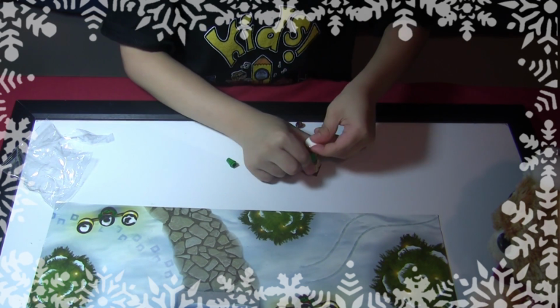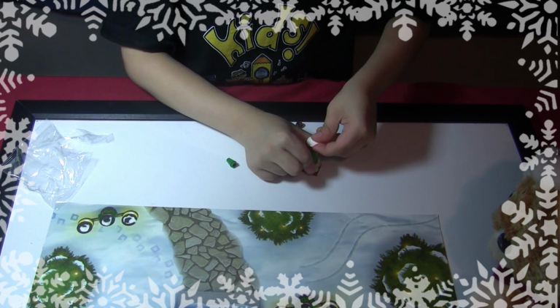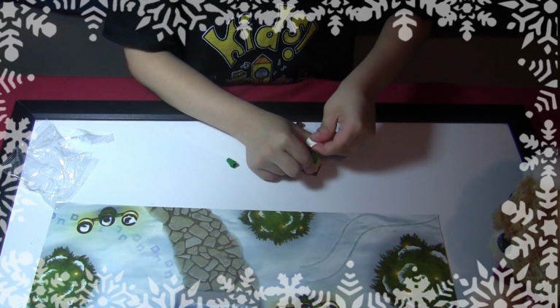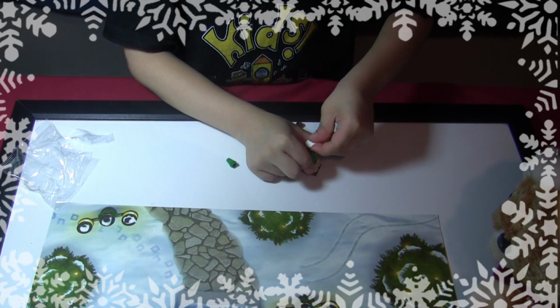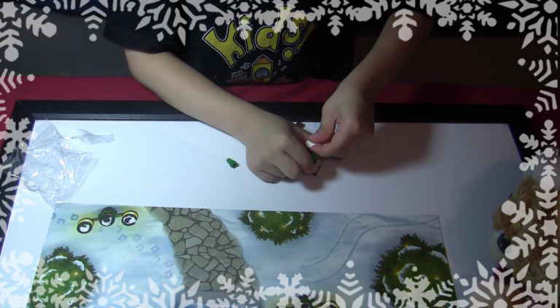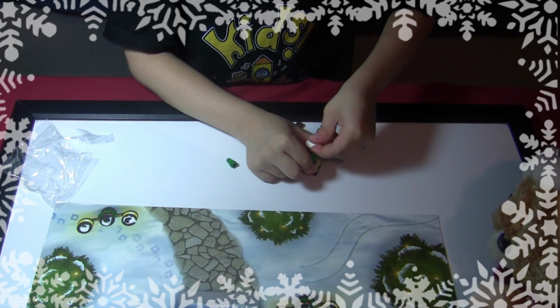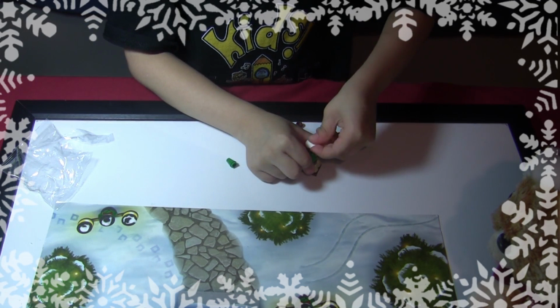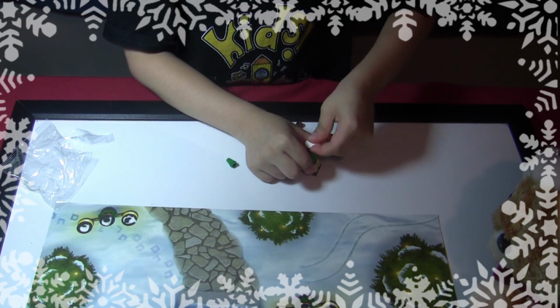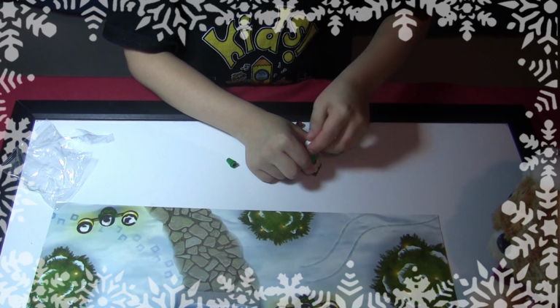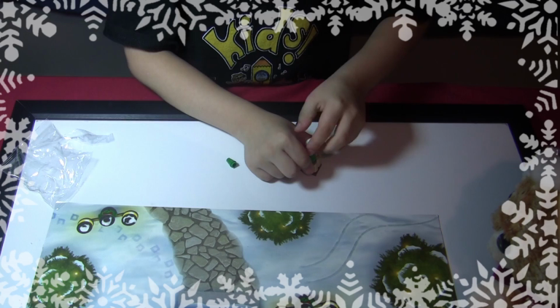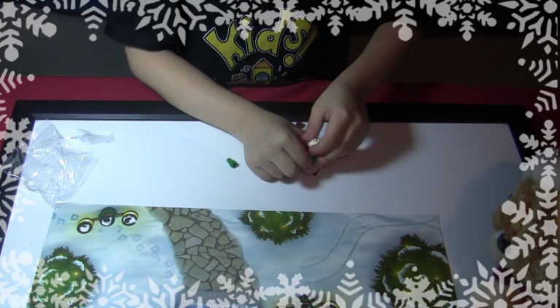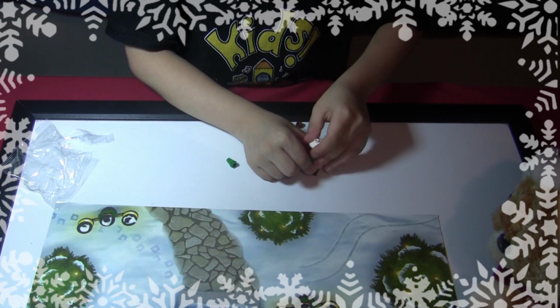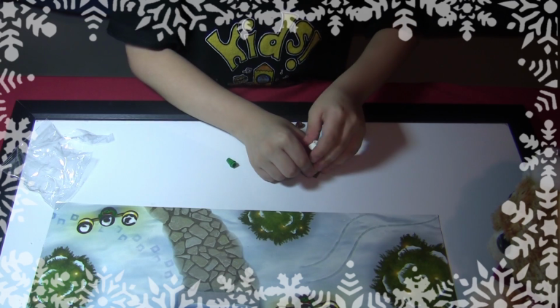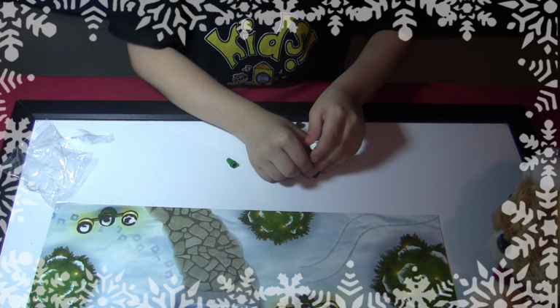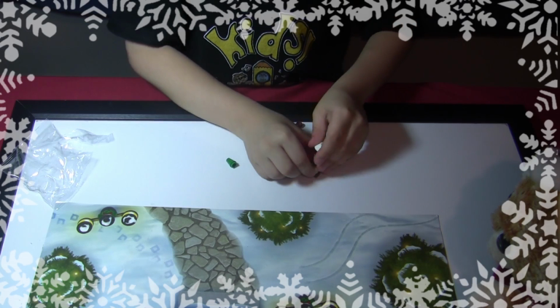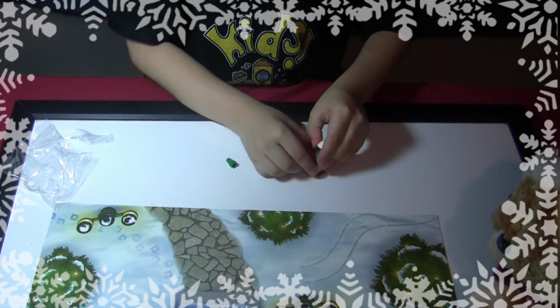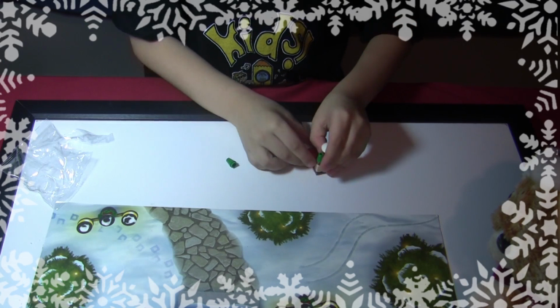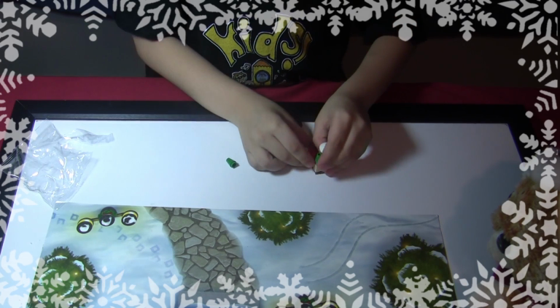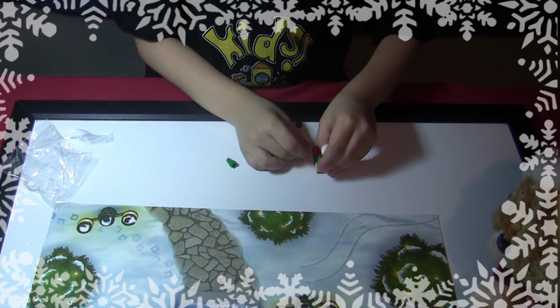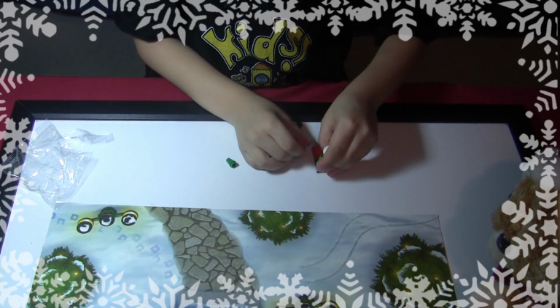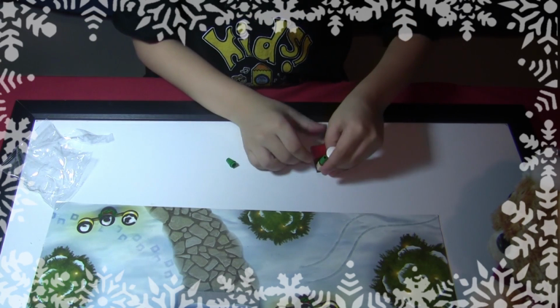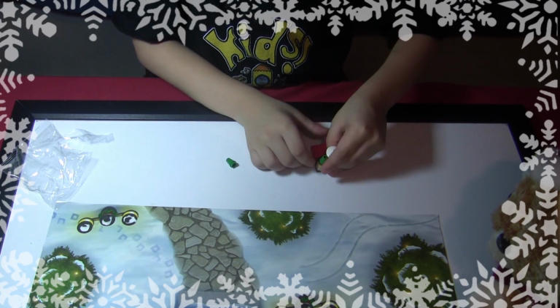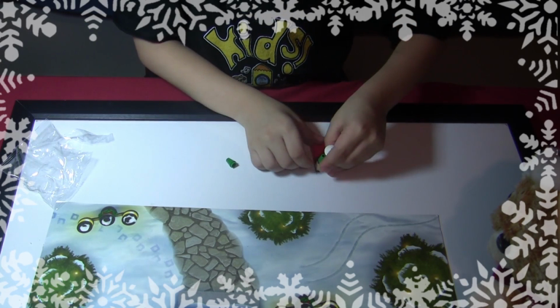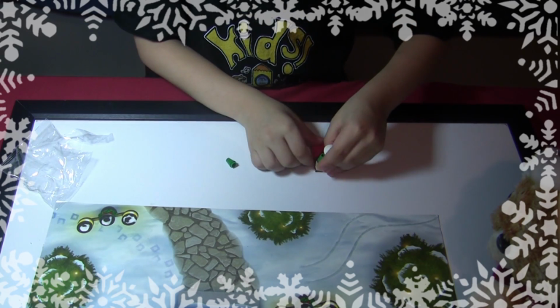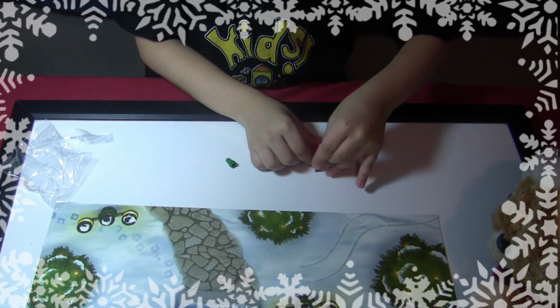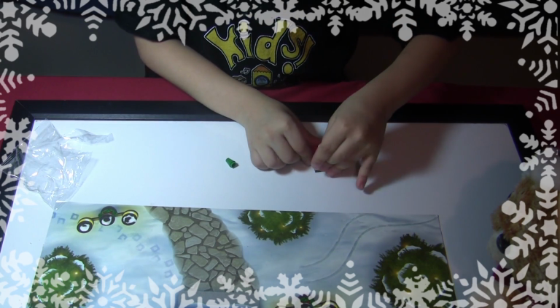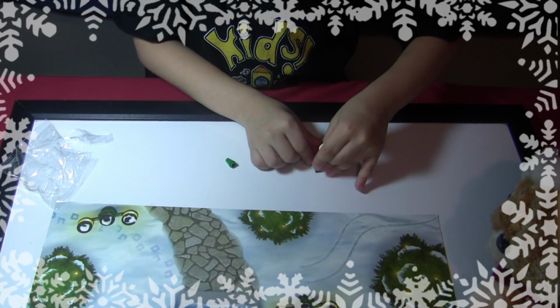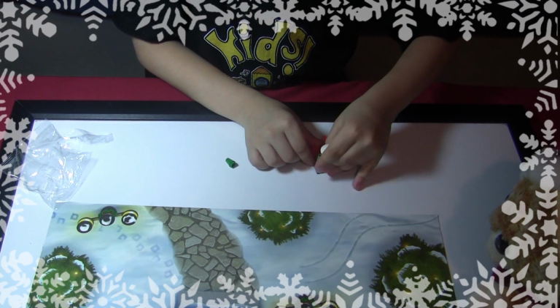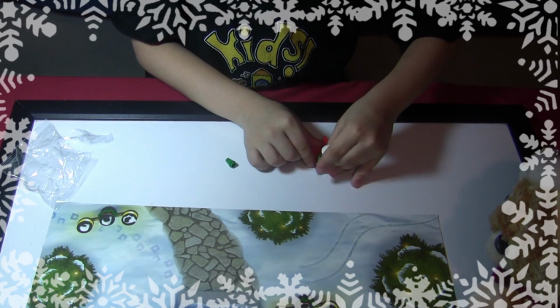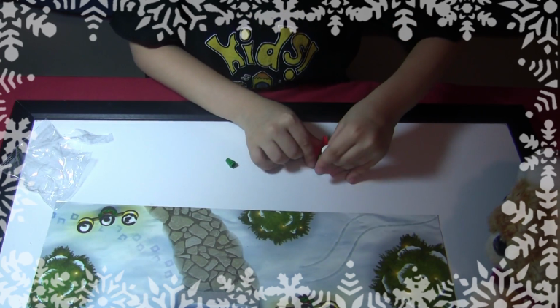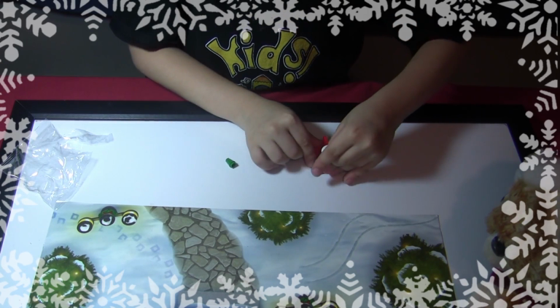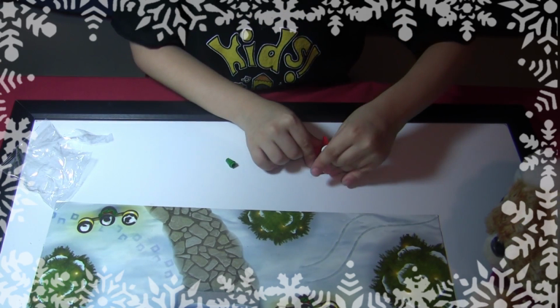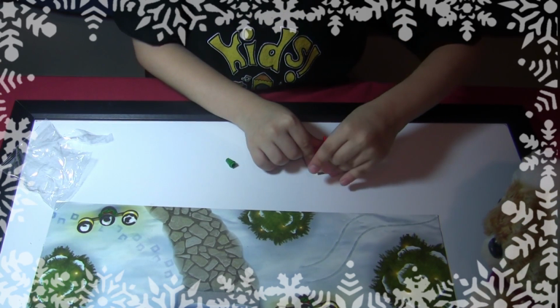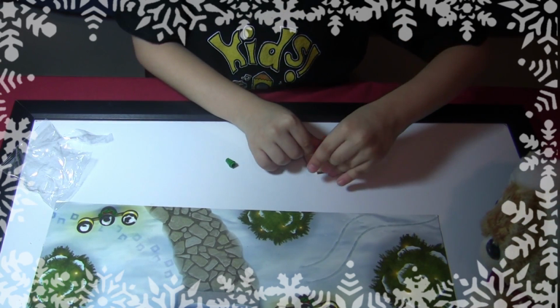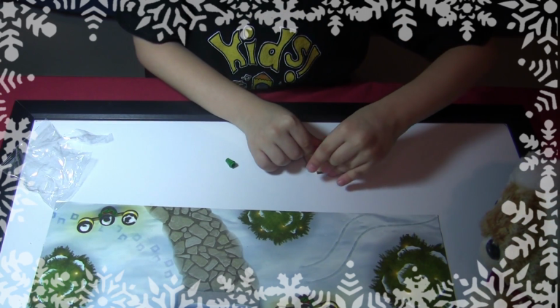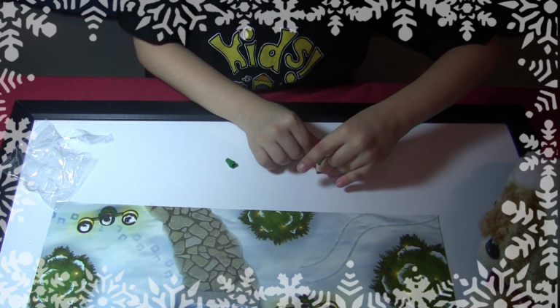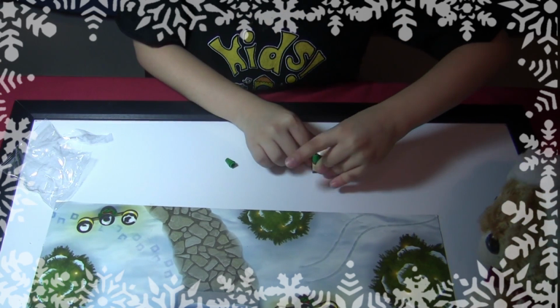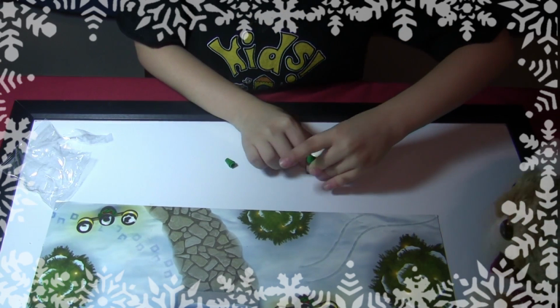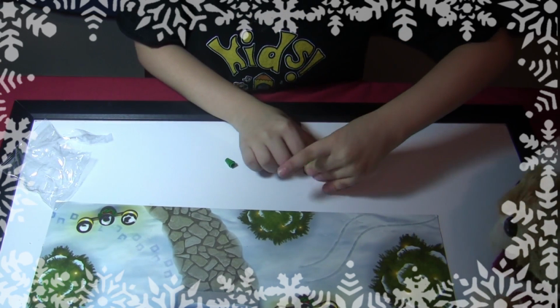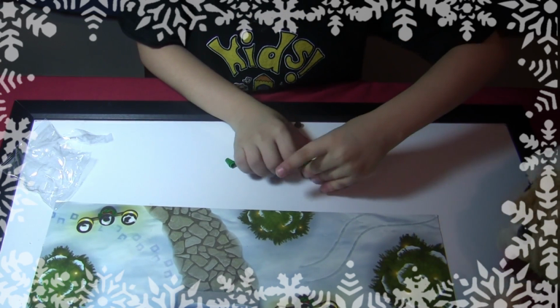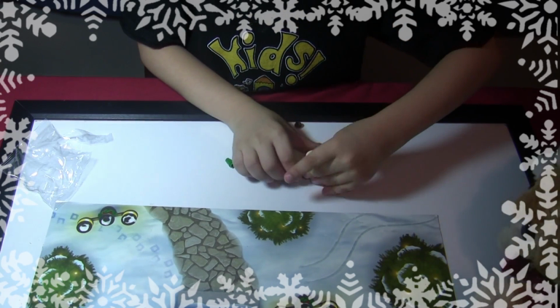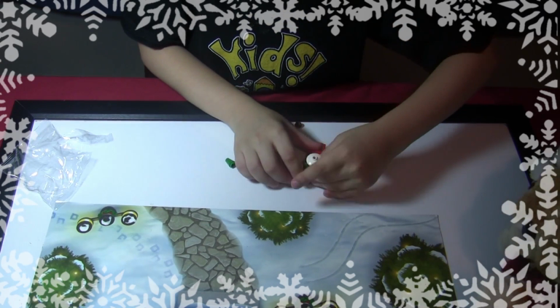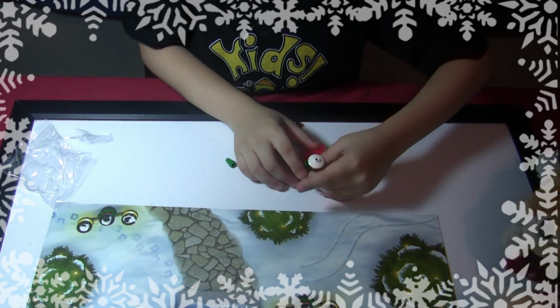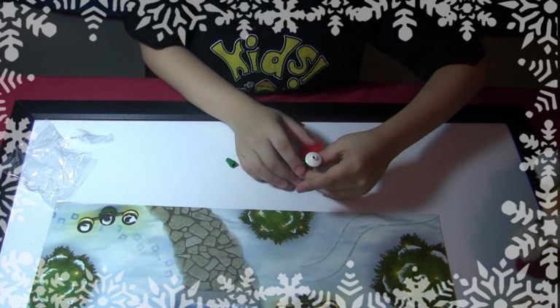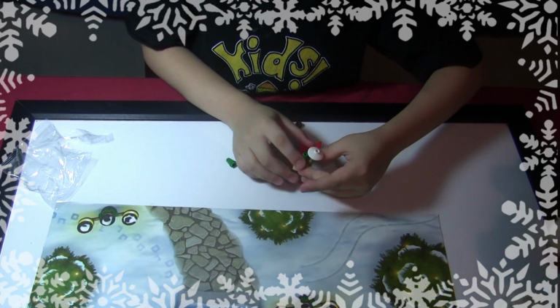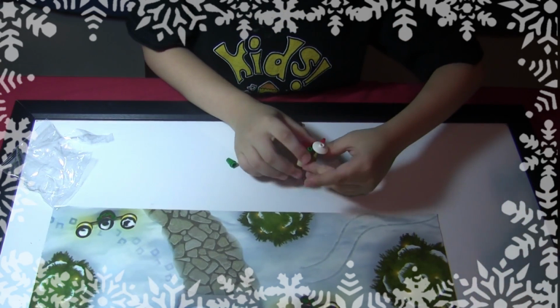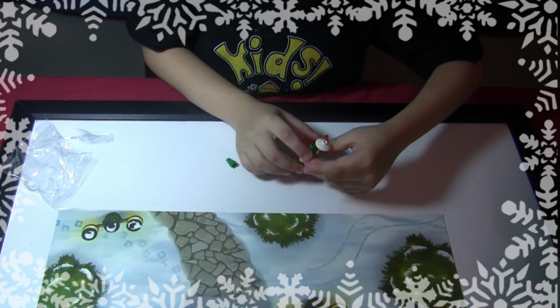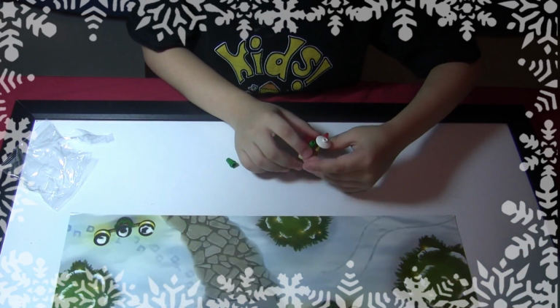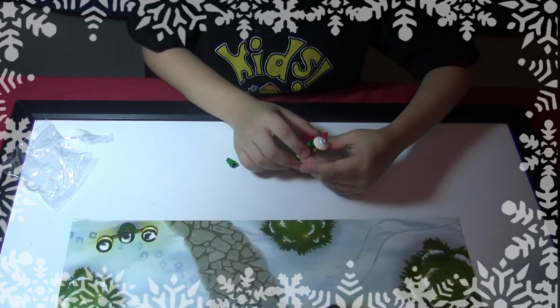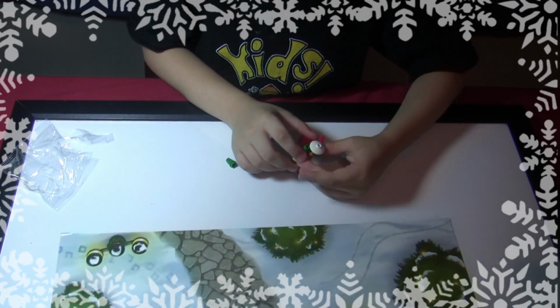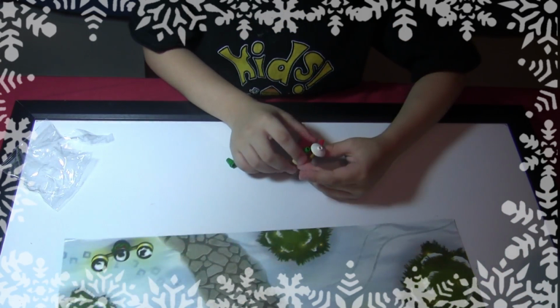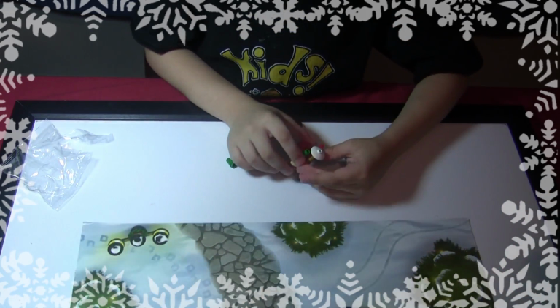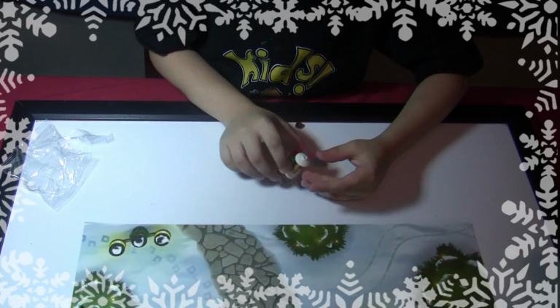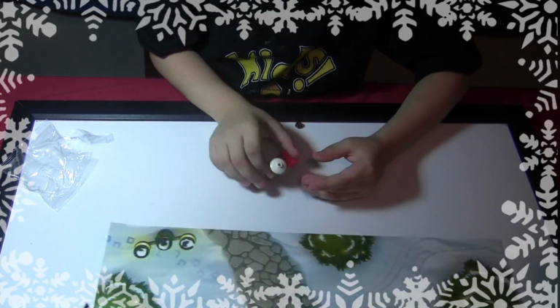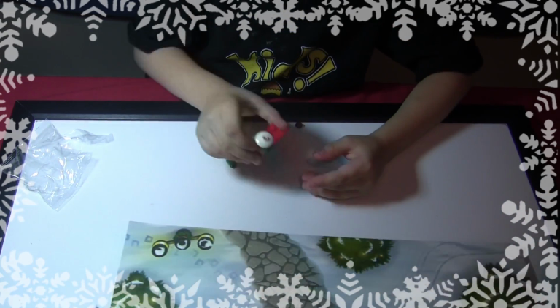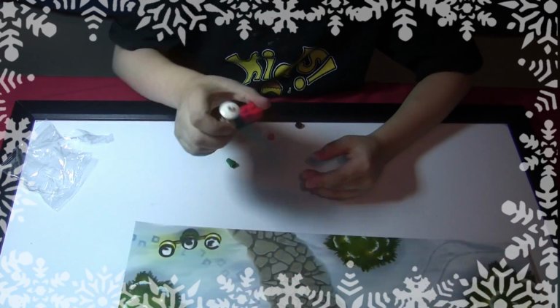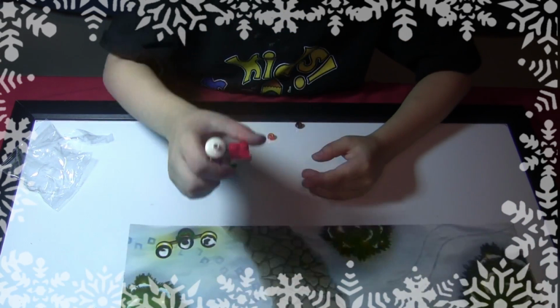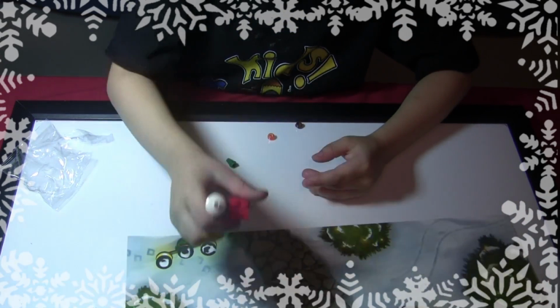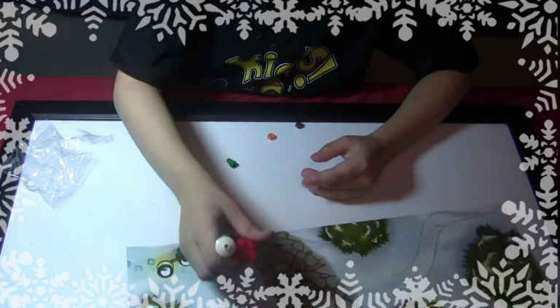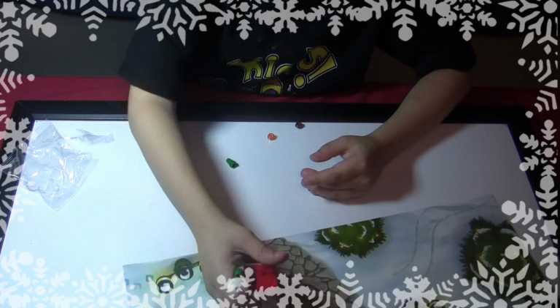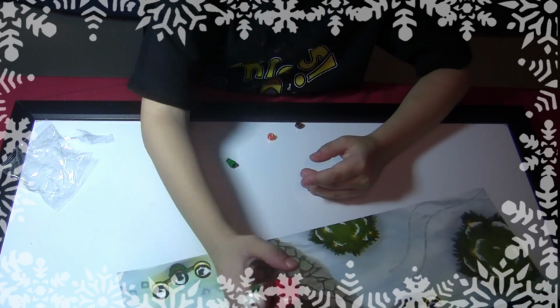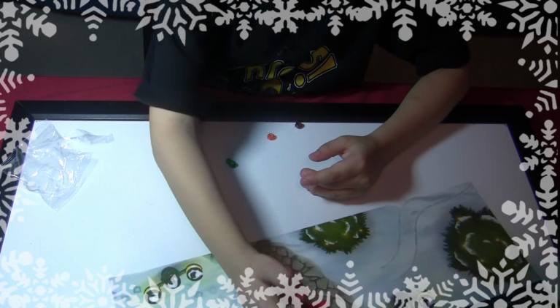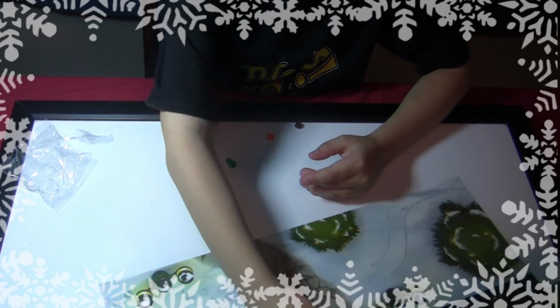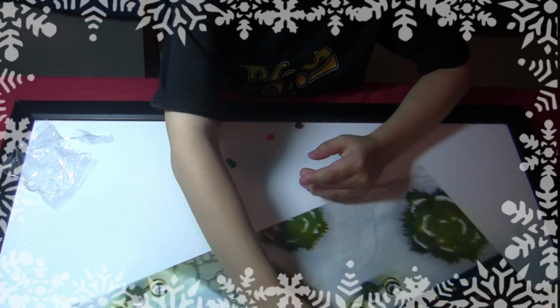It's a lamp. Now I'm done. There we go — that was easy! That was super easy.